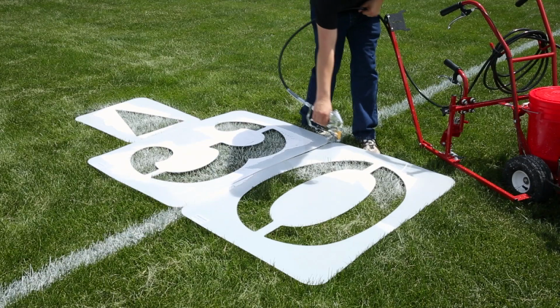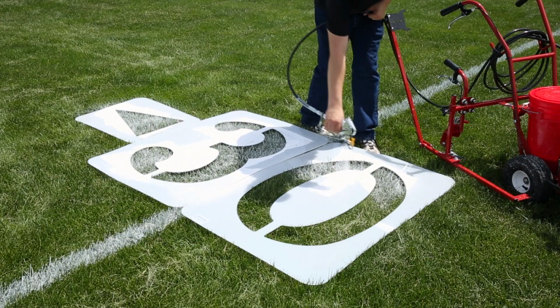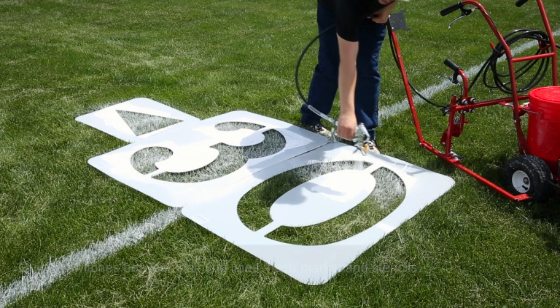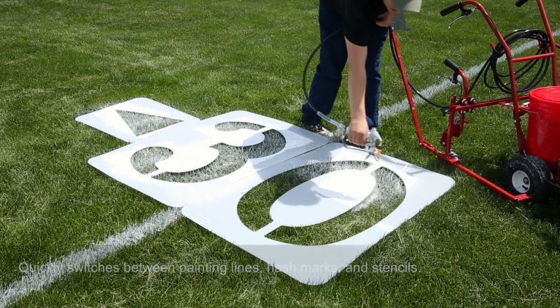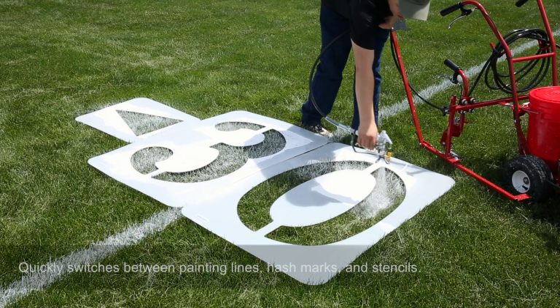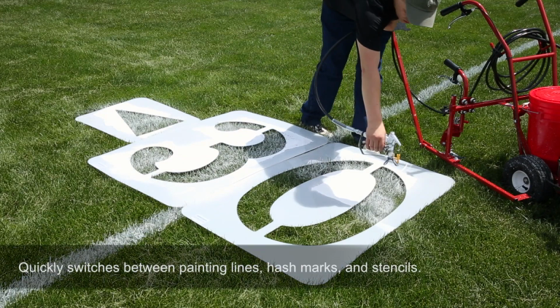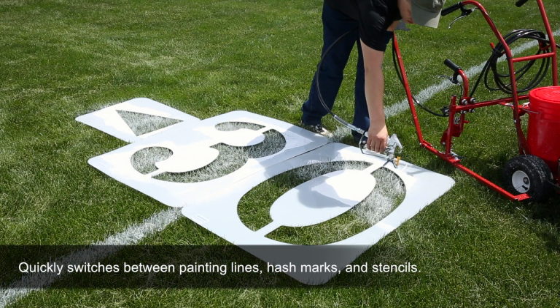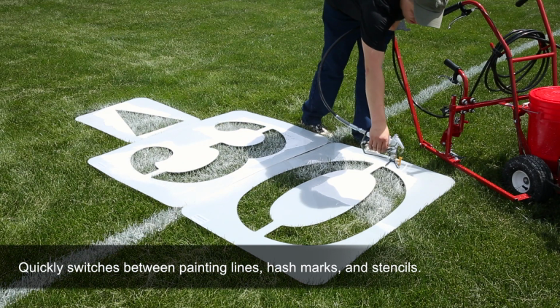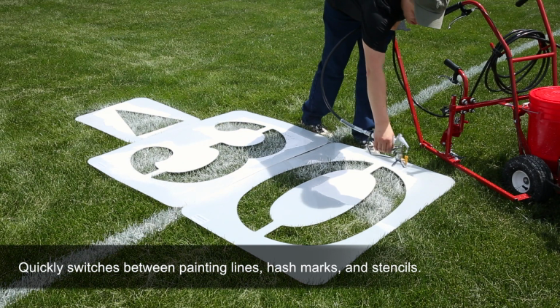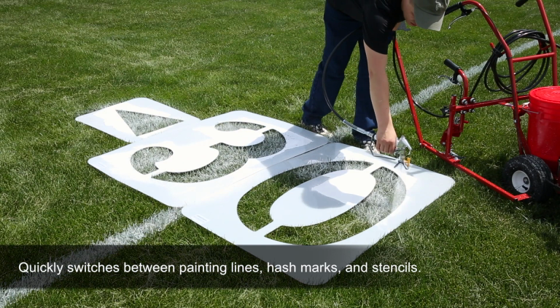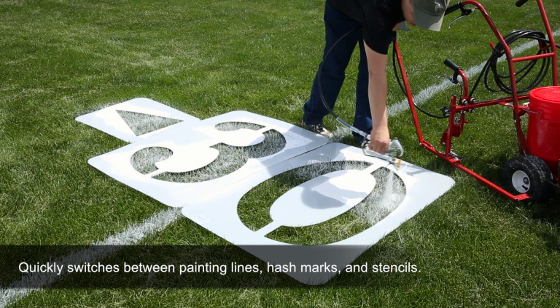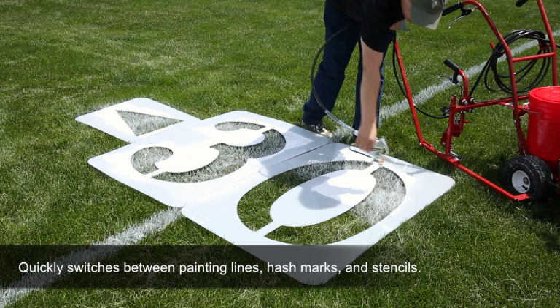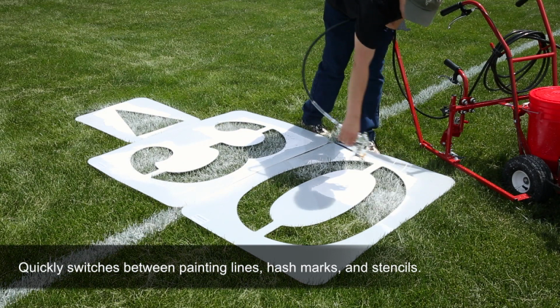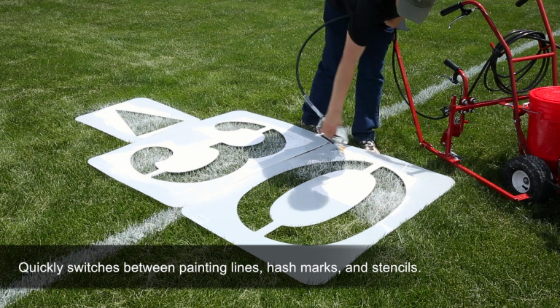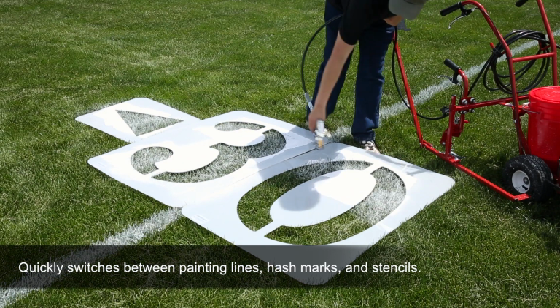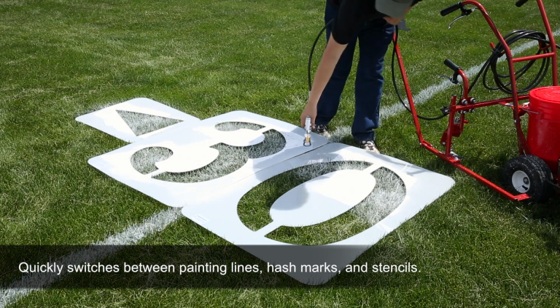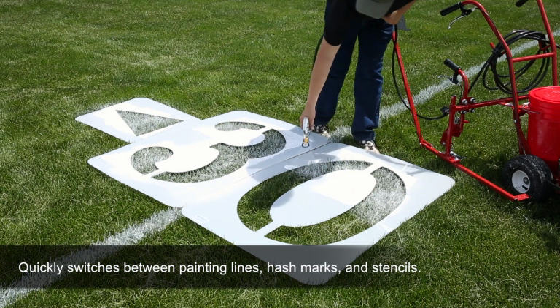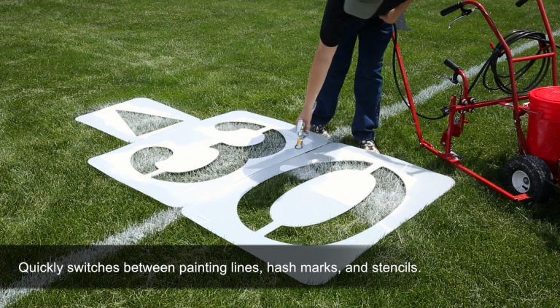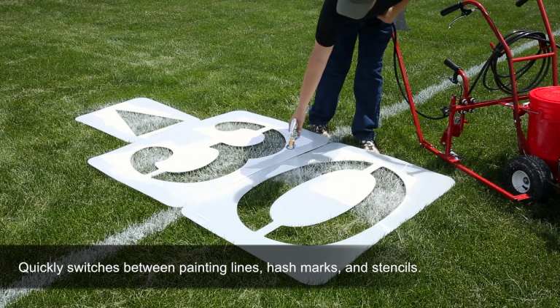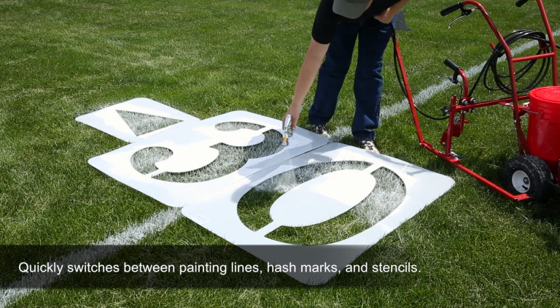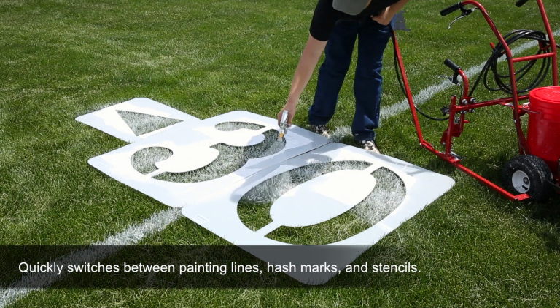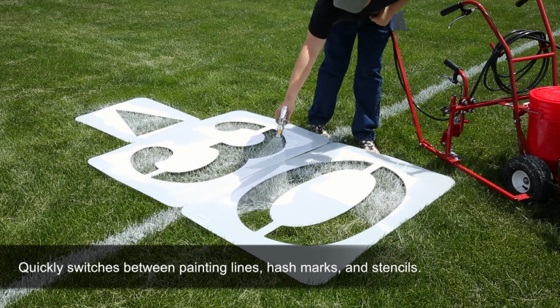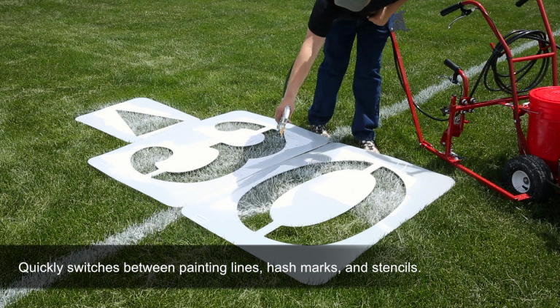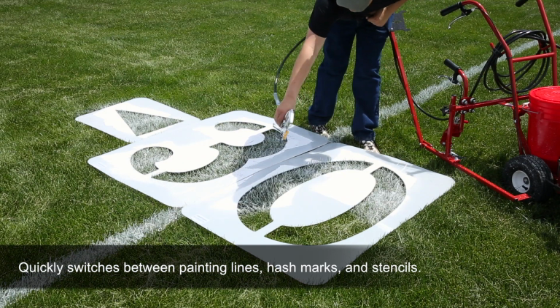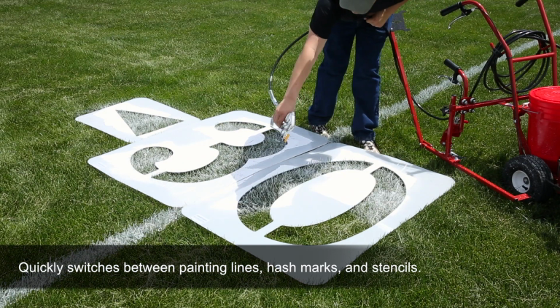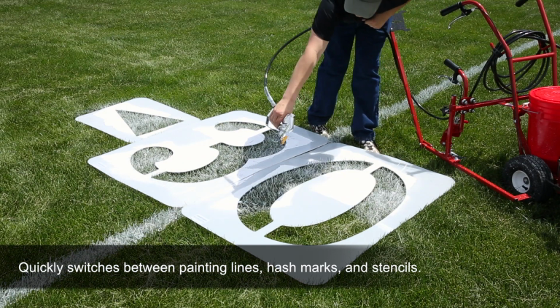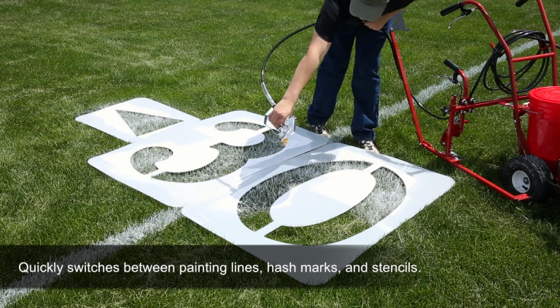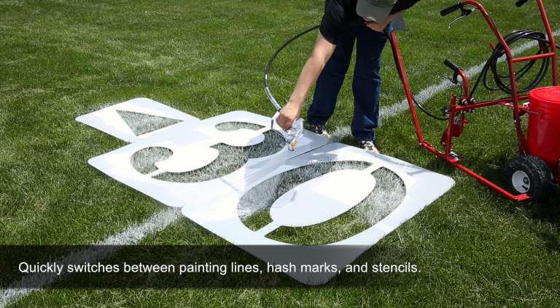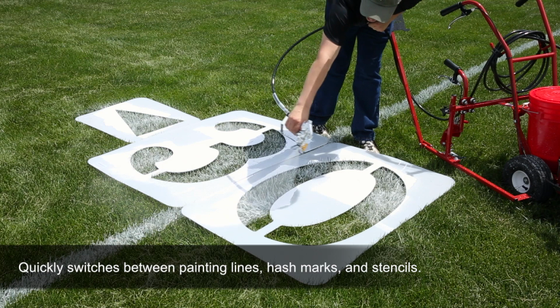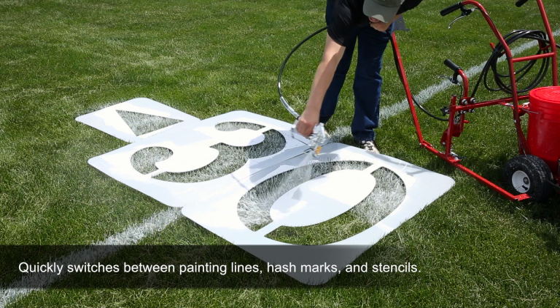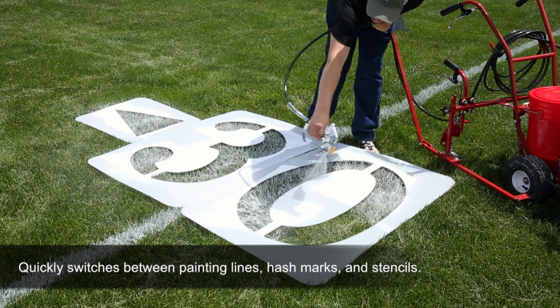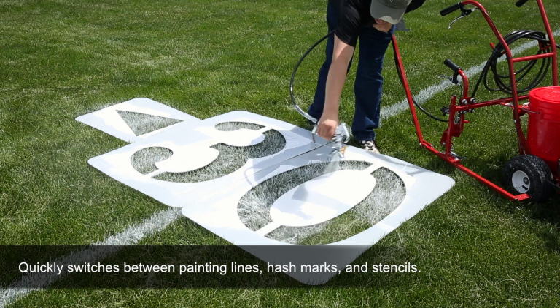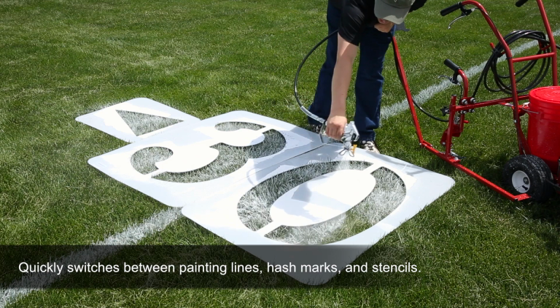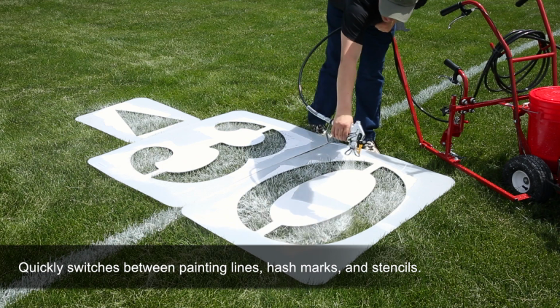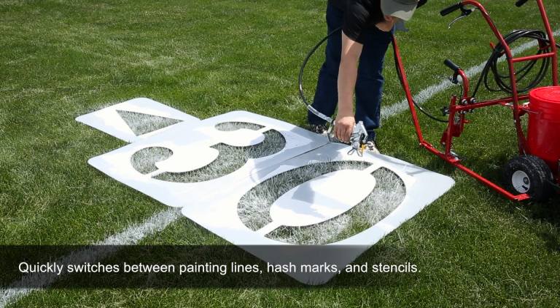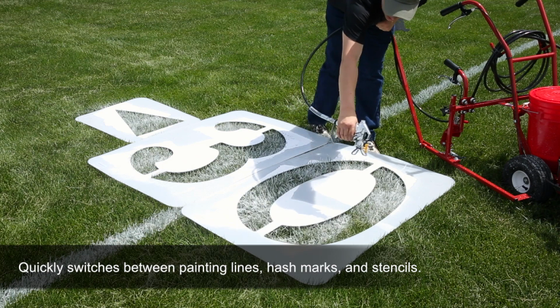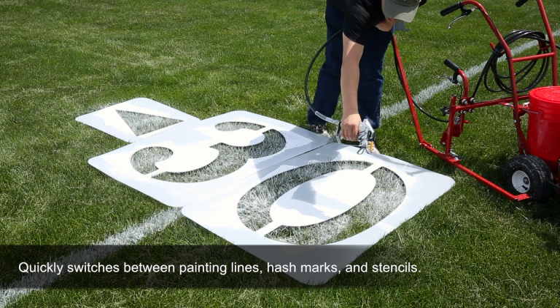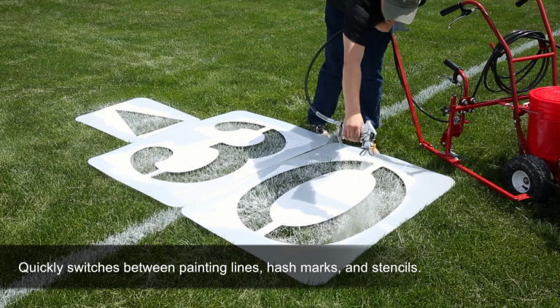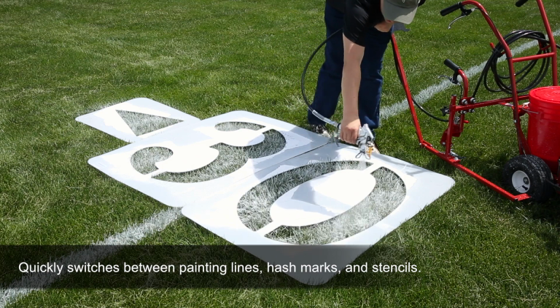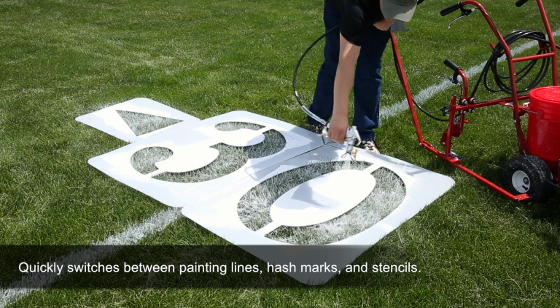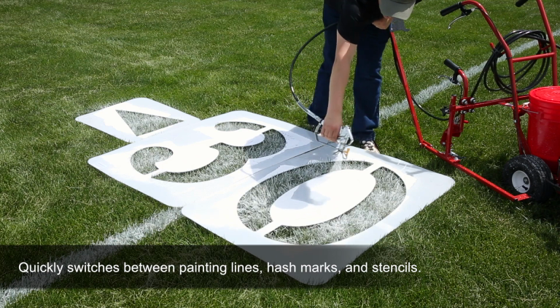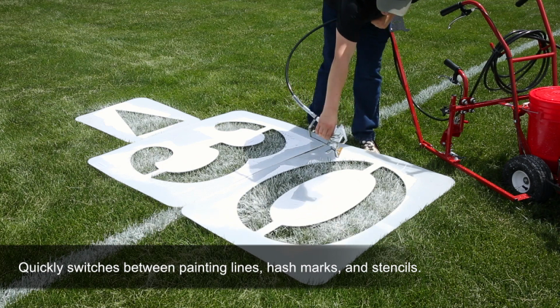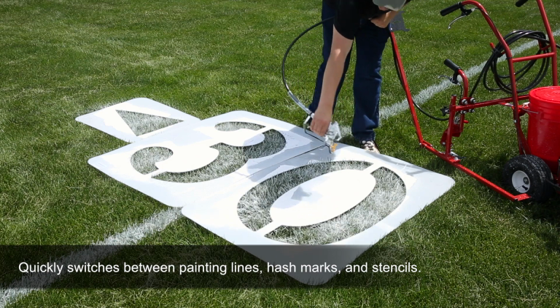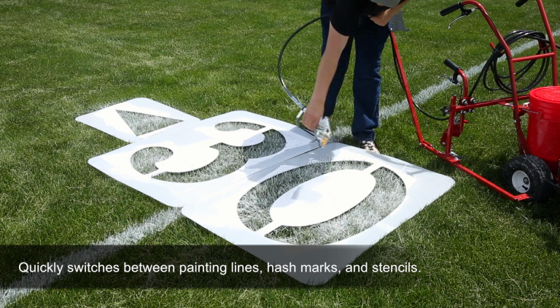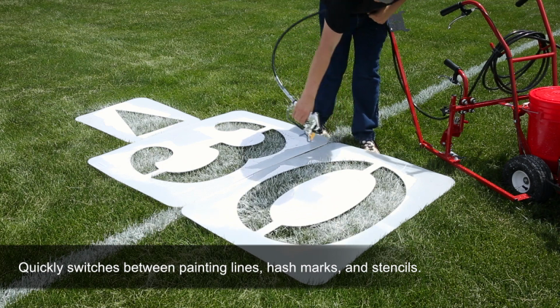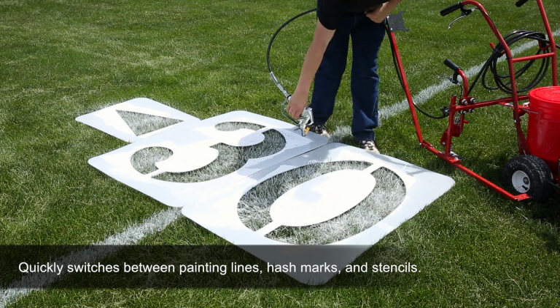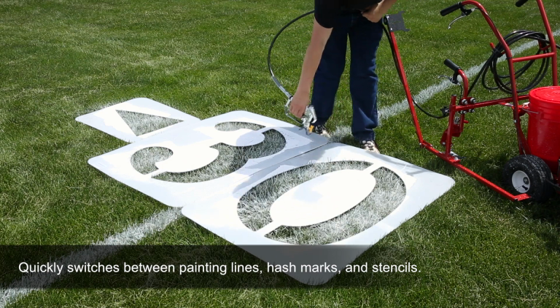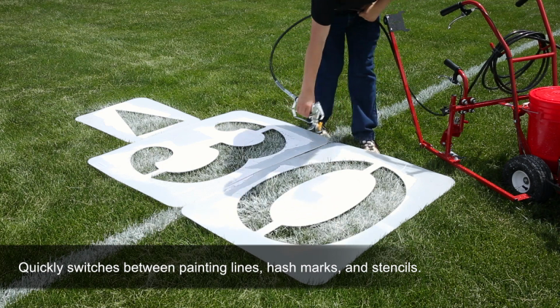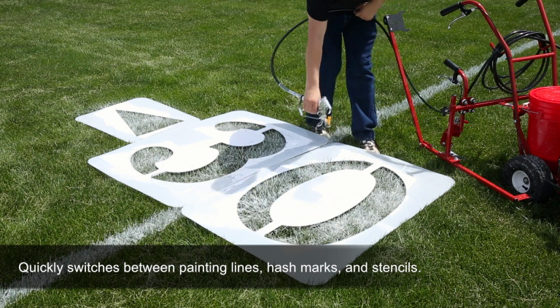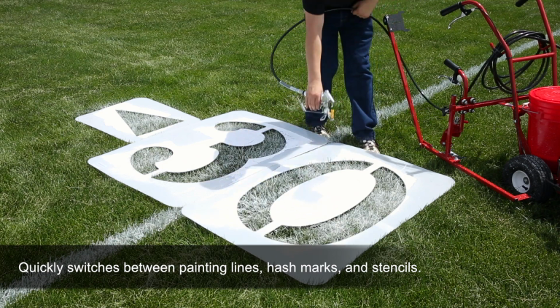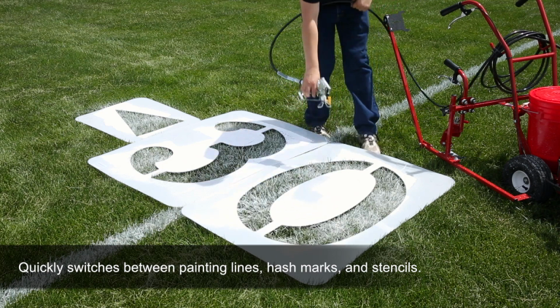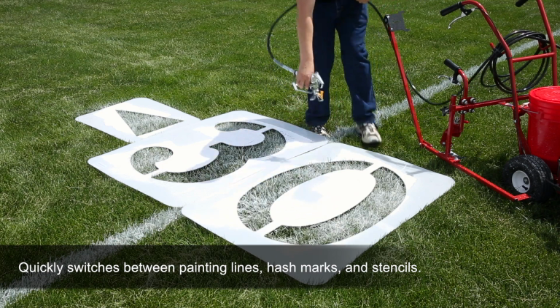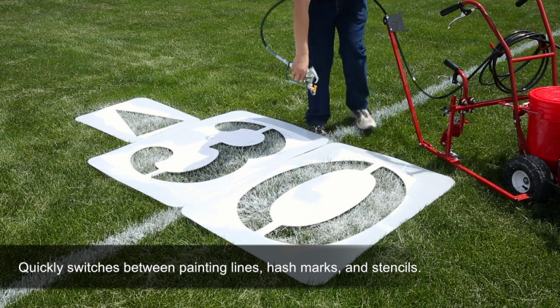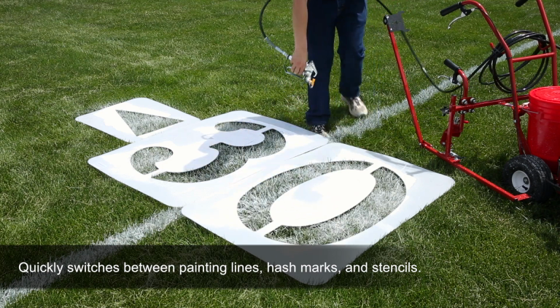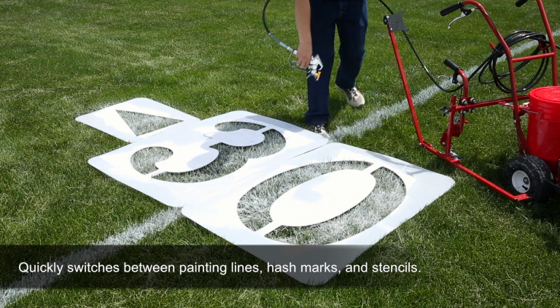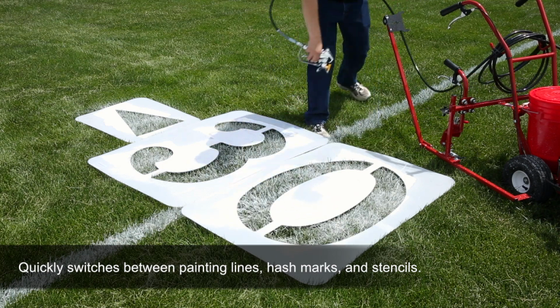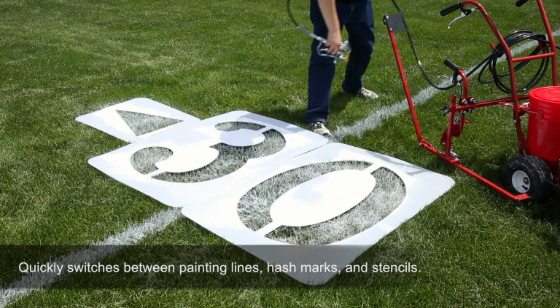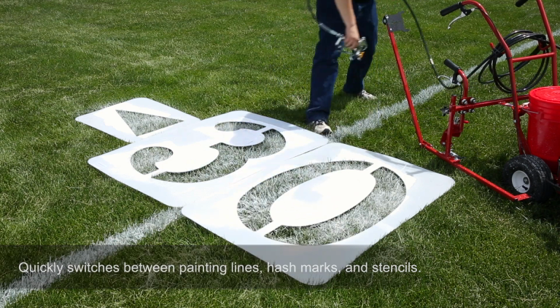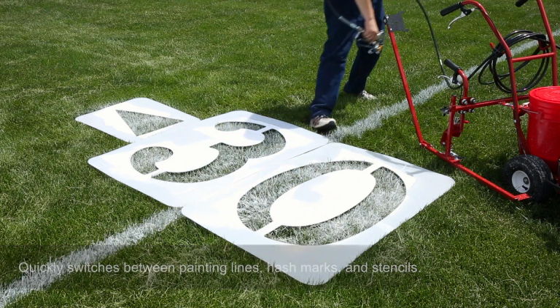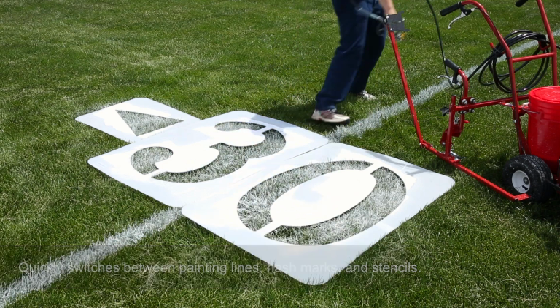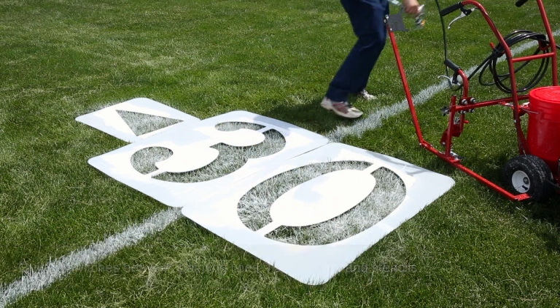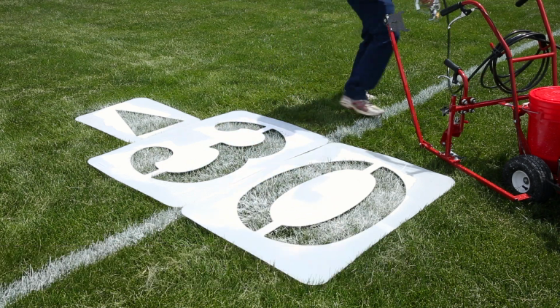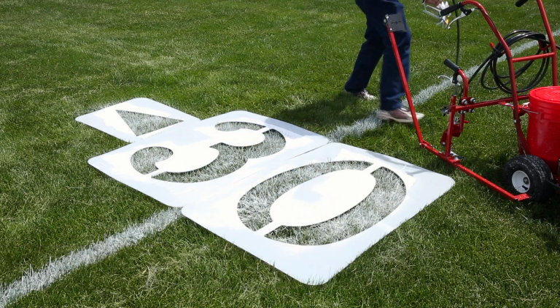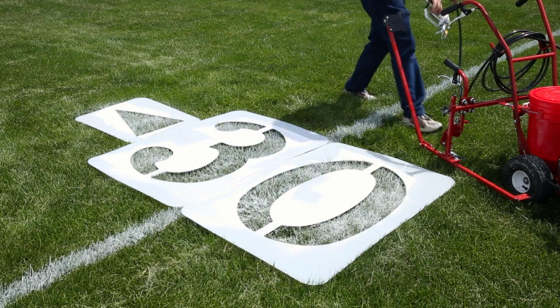Quickly switch between striping lines, hash marks, and stencils. No additional spray gun or hose is needed.